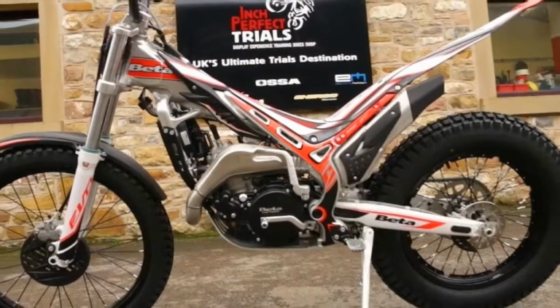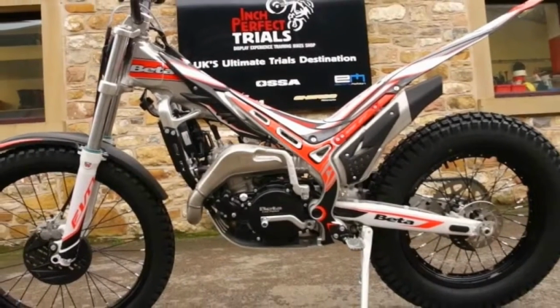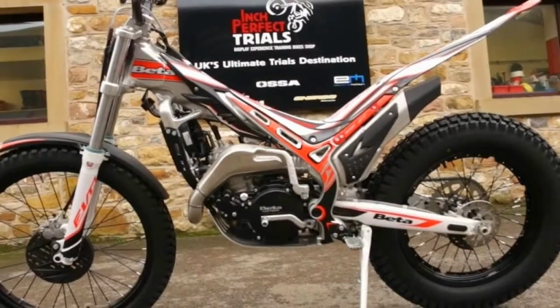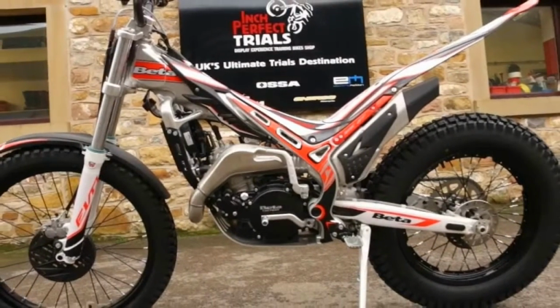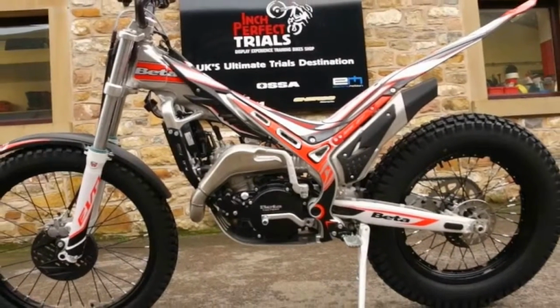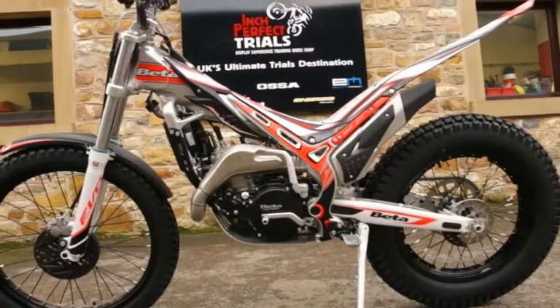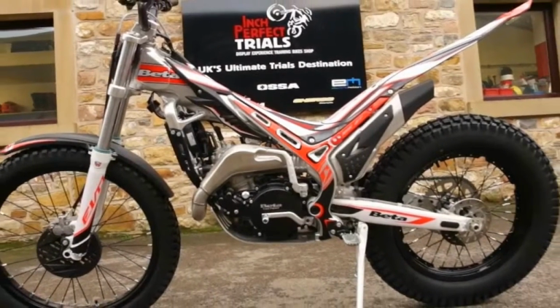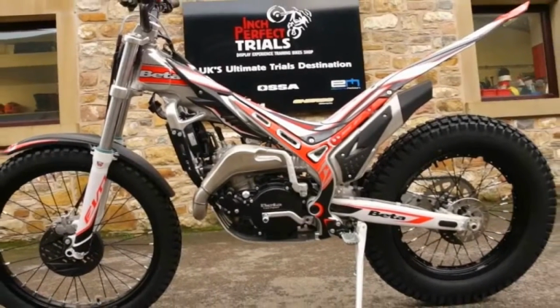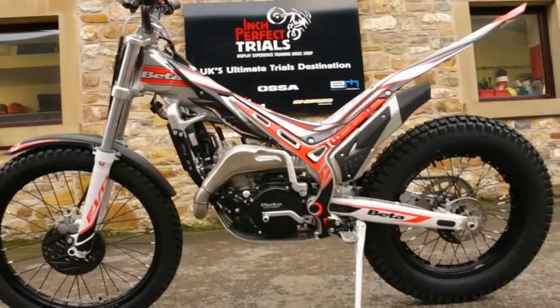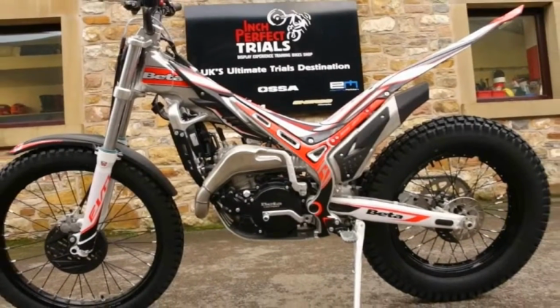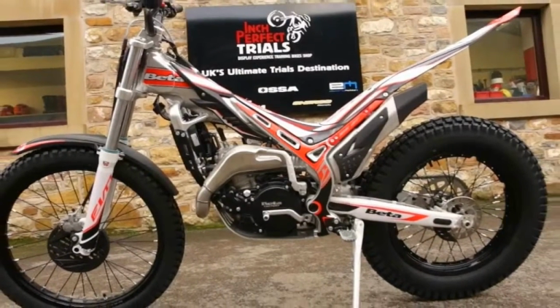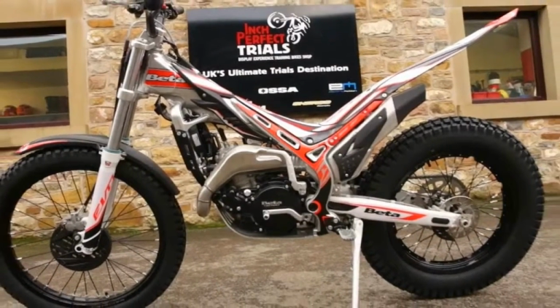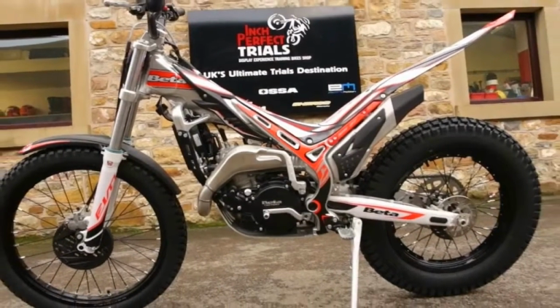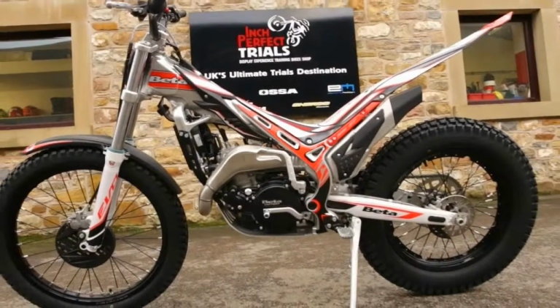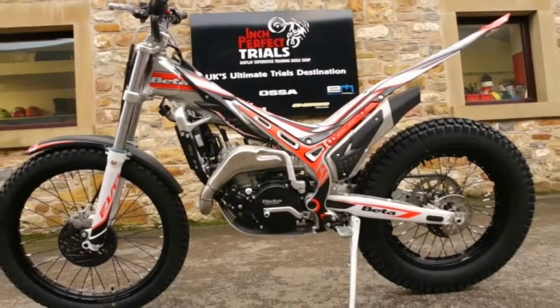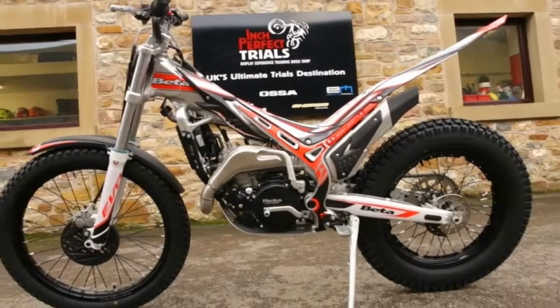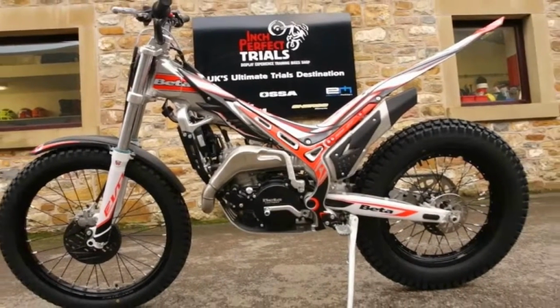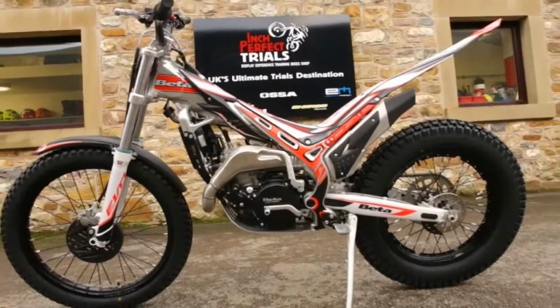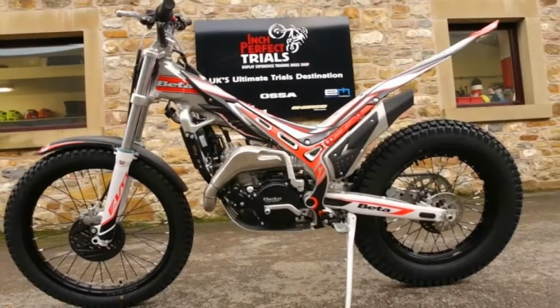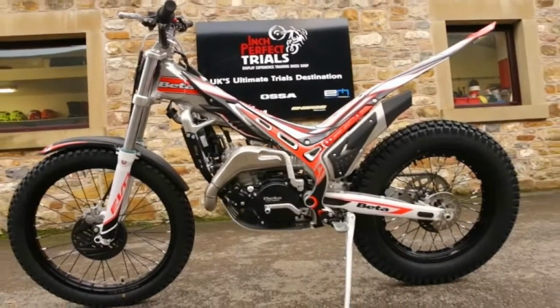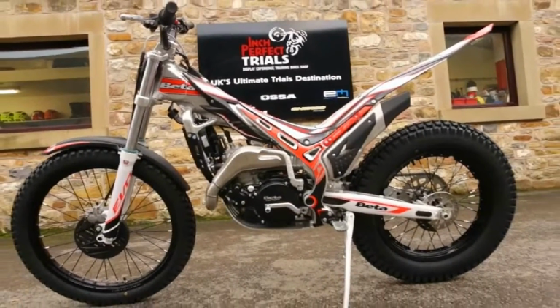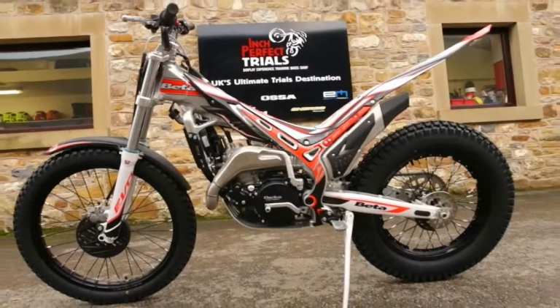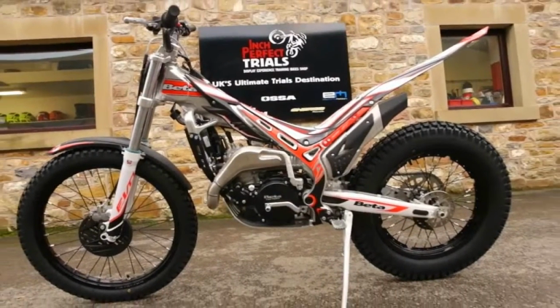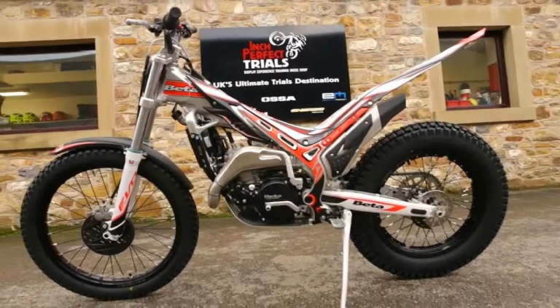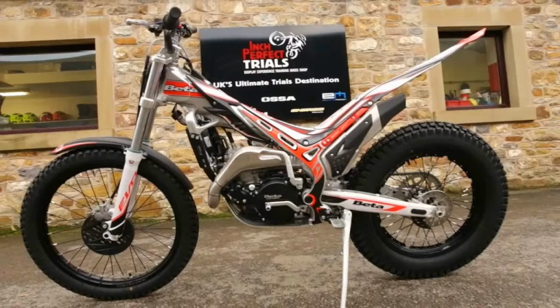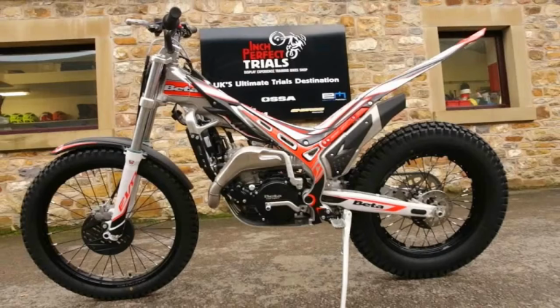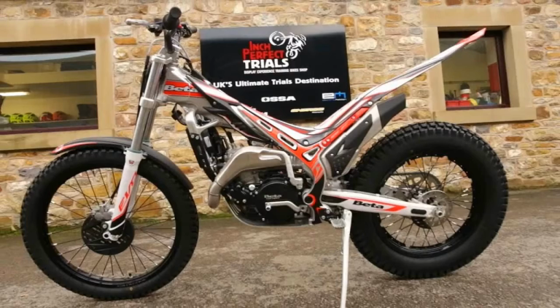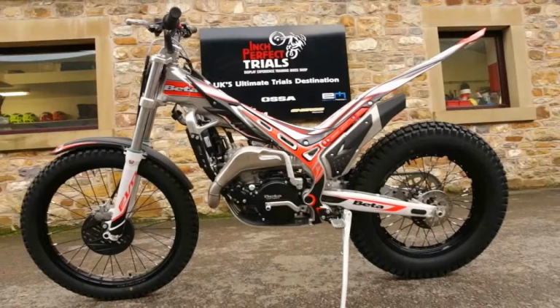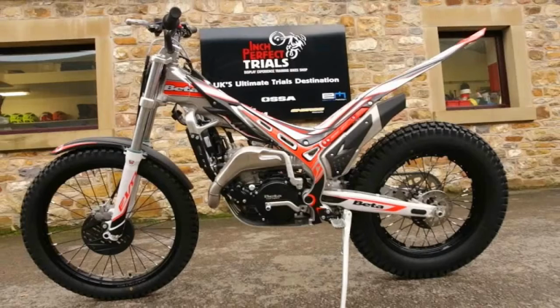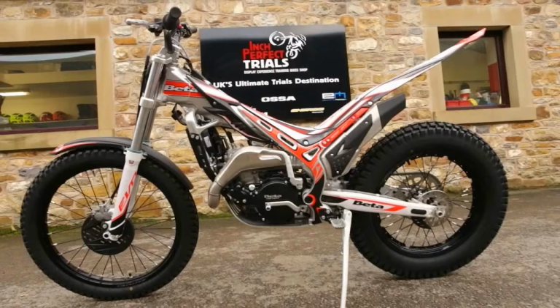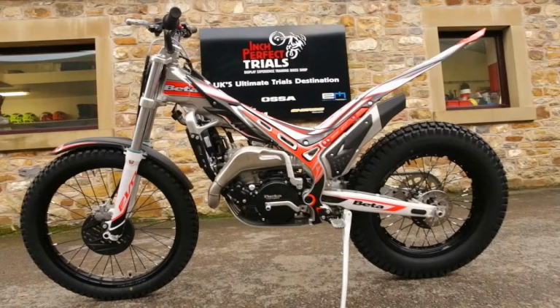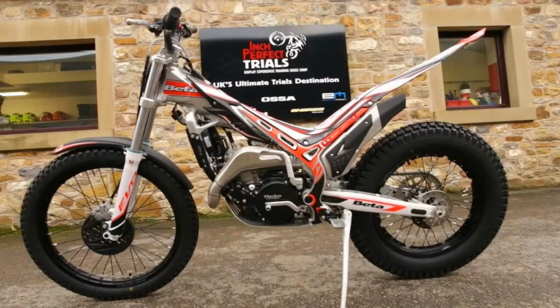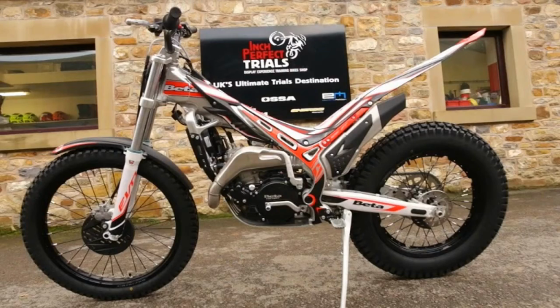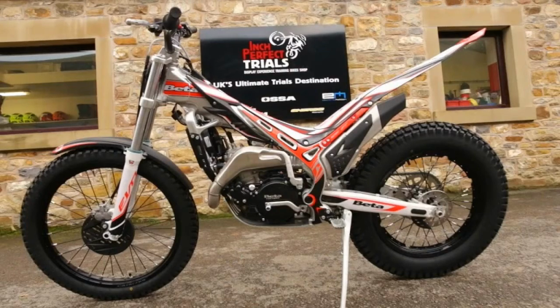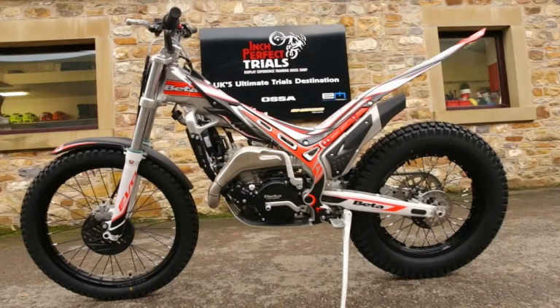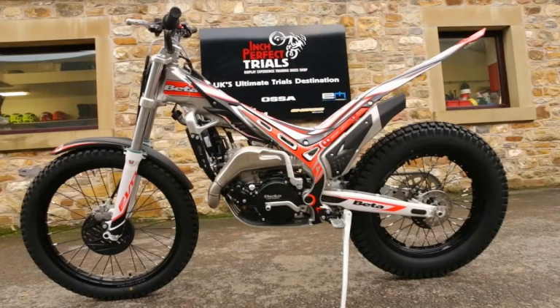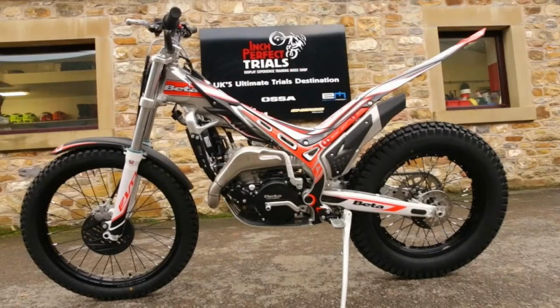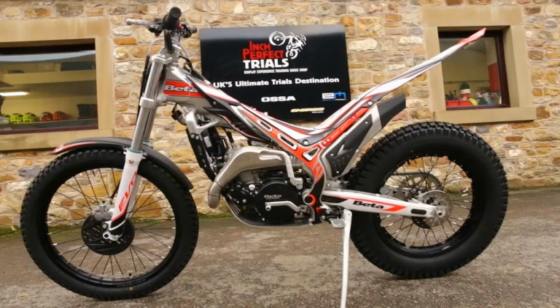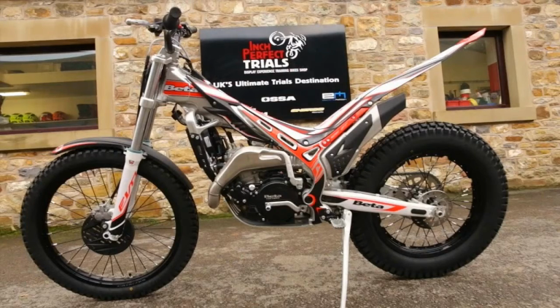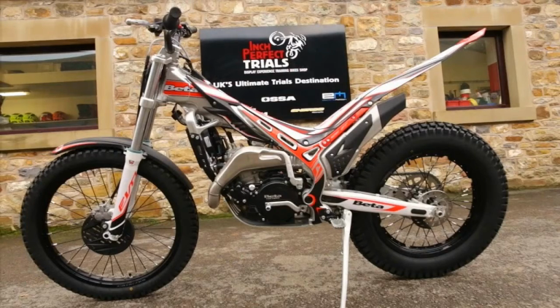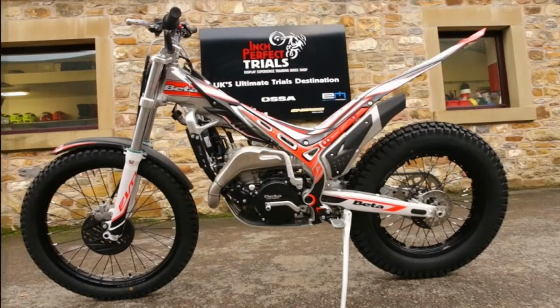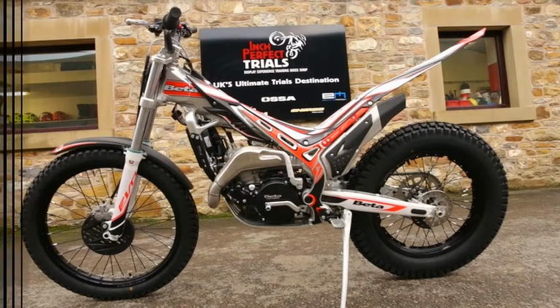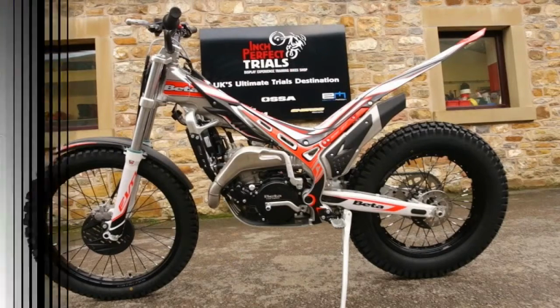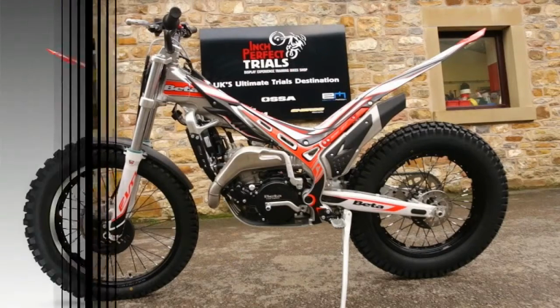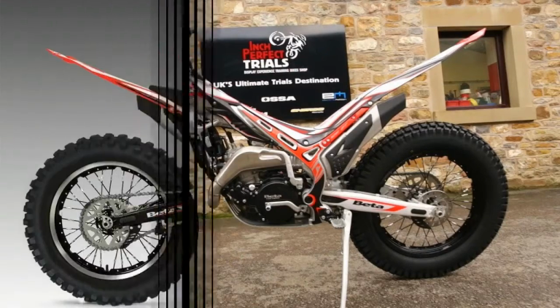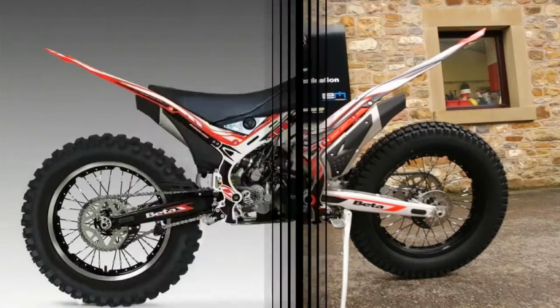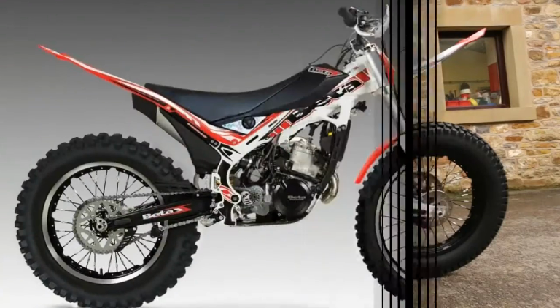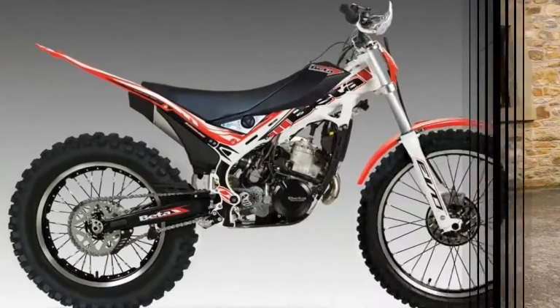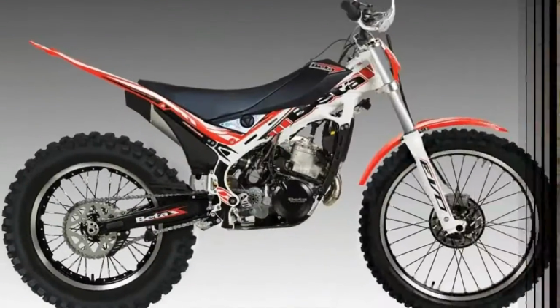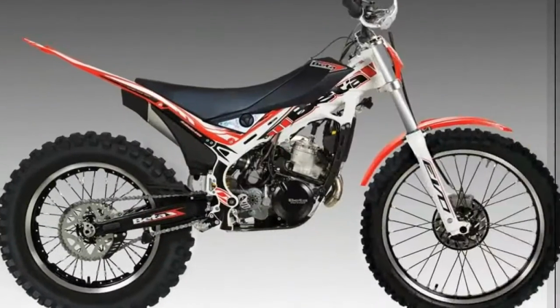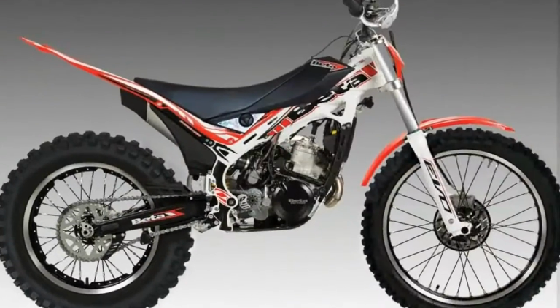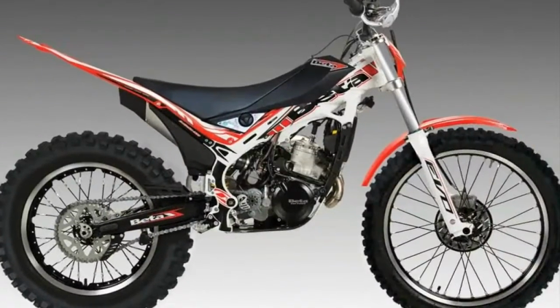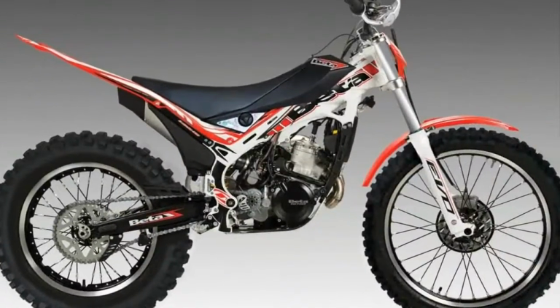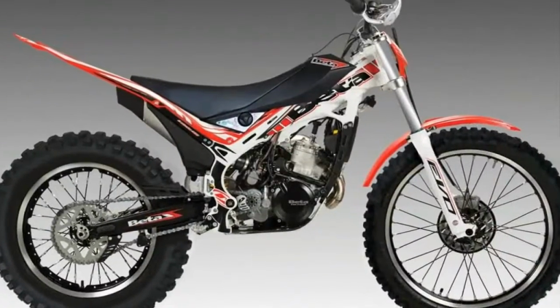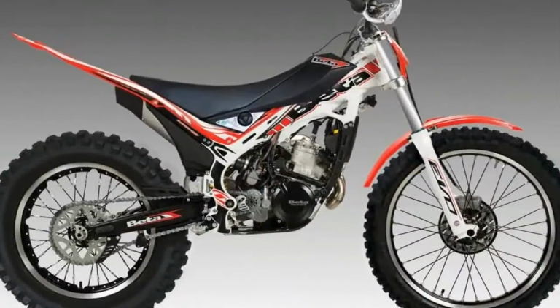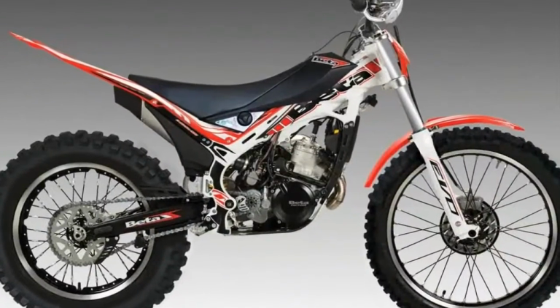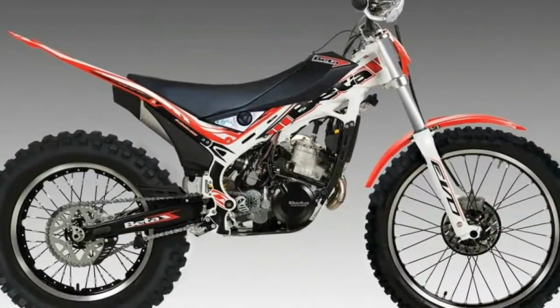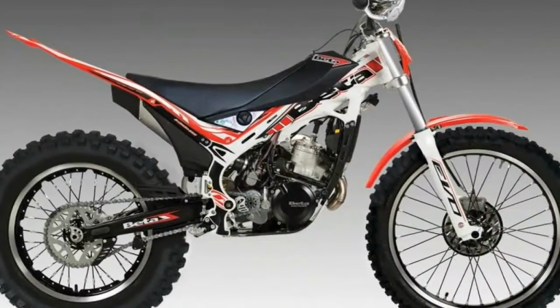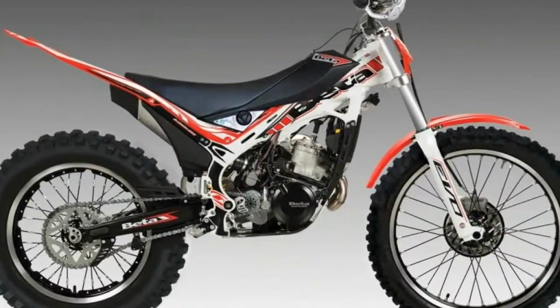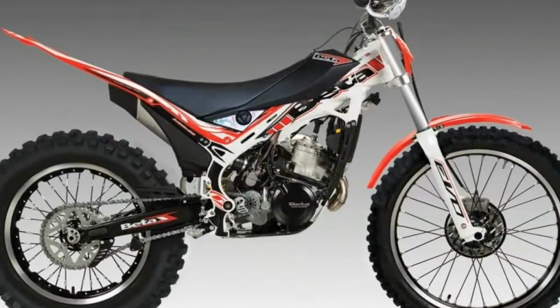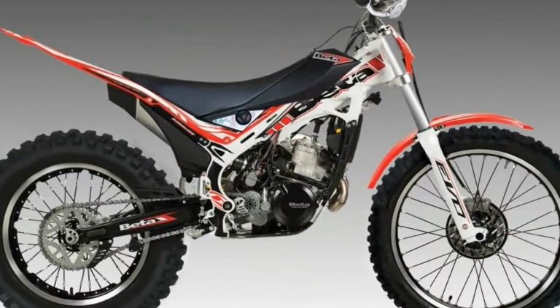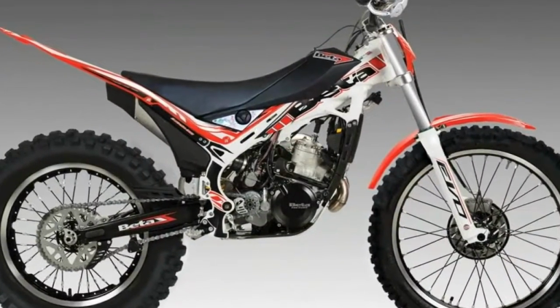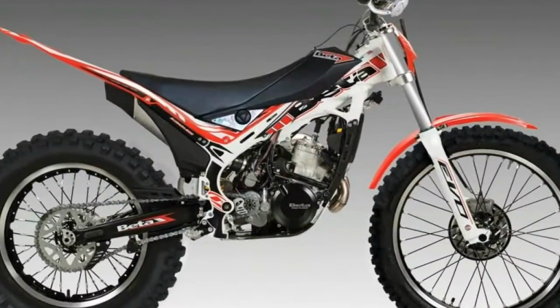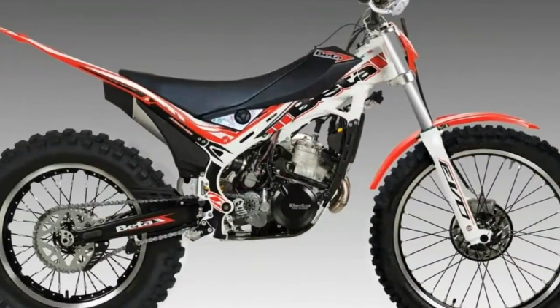To increase durability, the 2018 Beta EVOs get new hubs. Beta must have felt that the mounts for the discs and sprocket needed strengthening, so they have been beefed up for 2018.